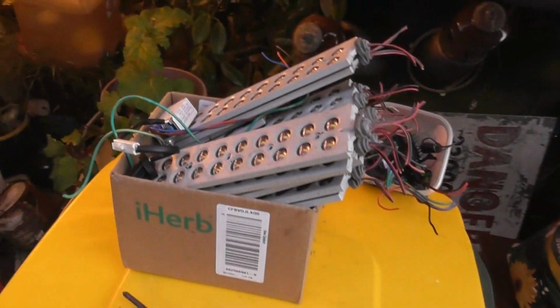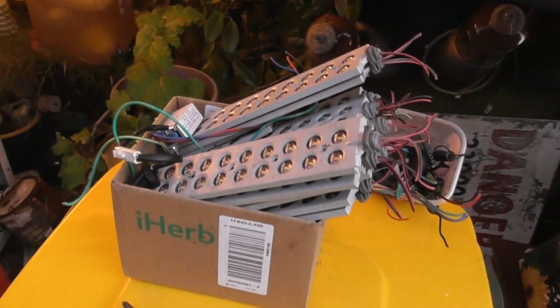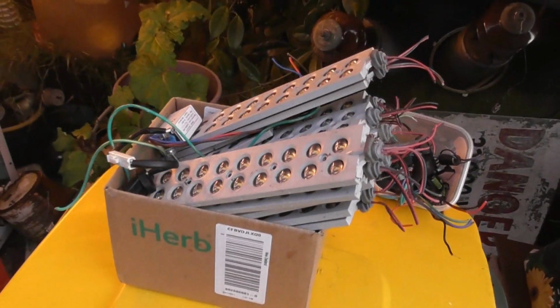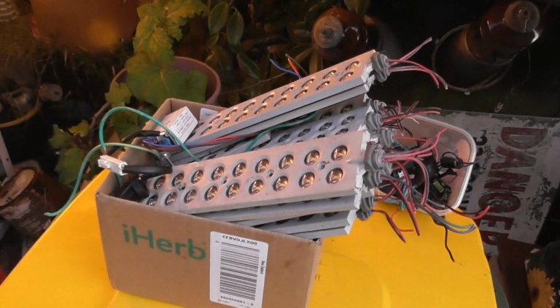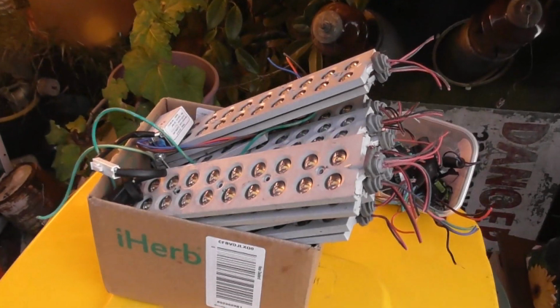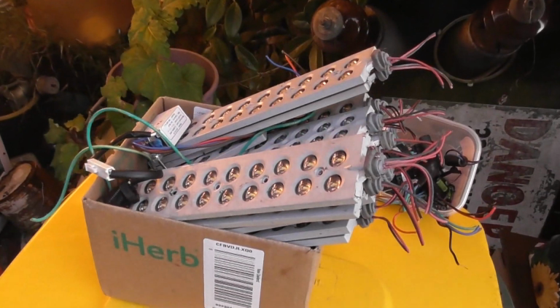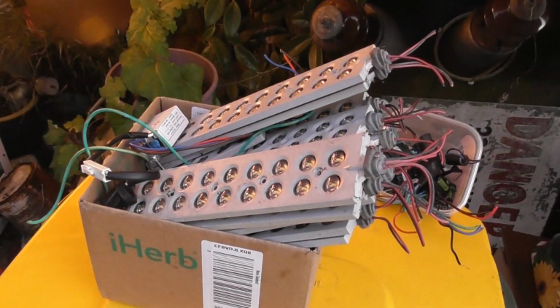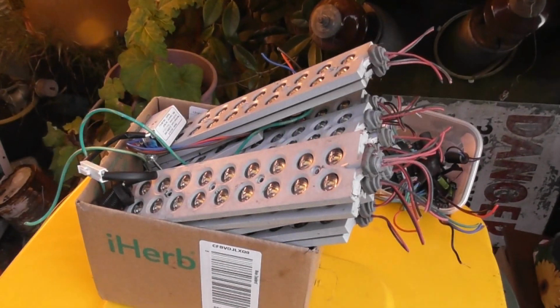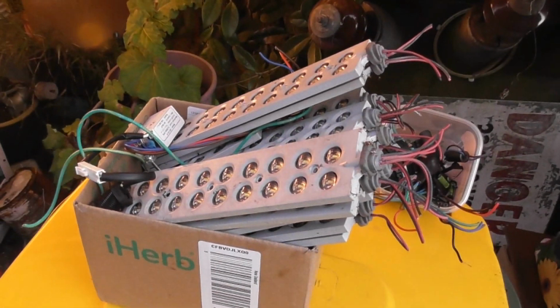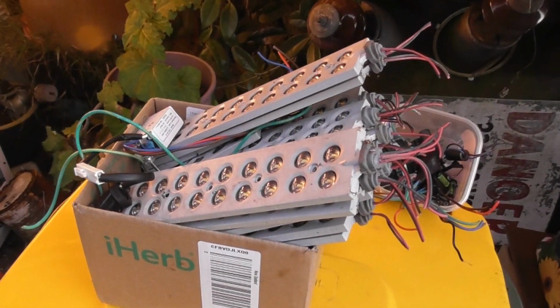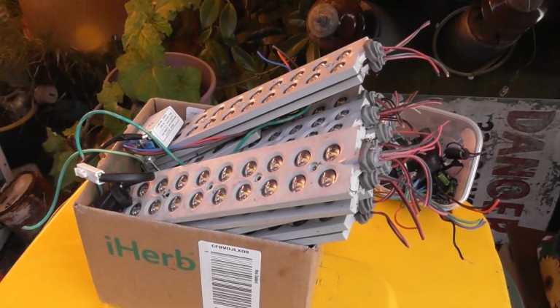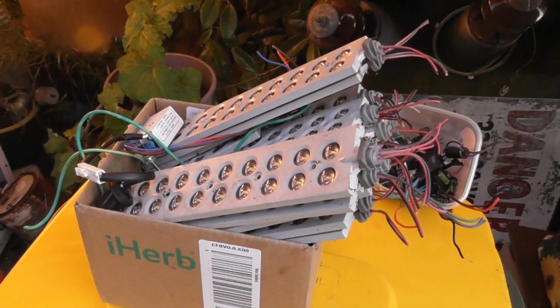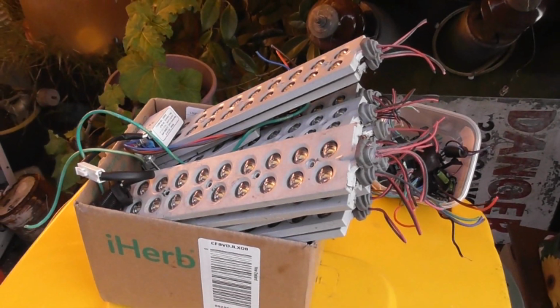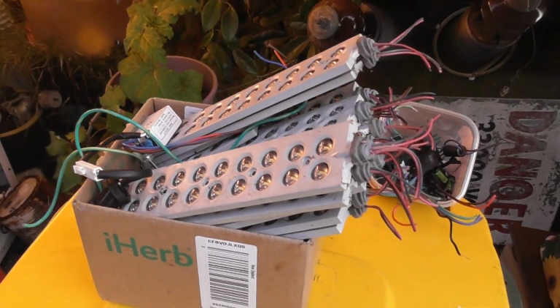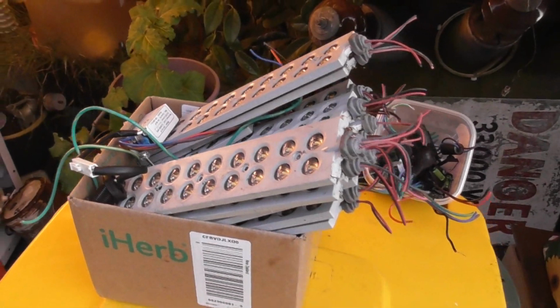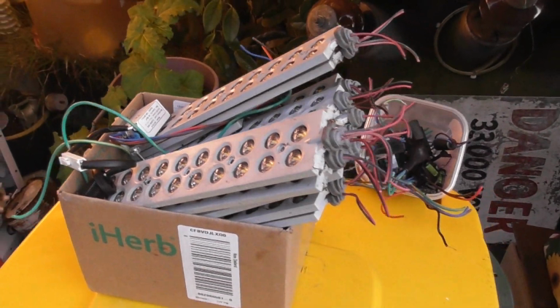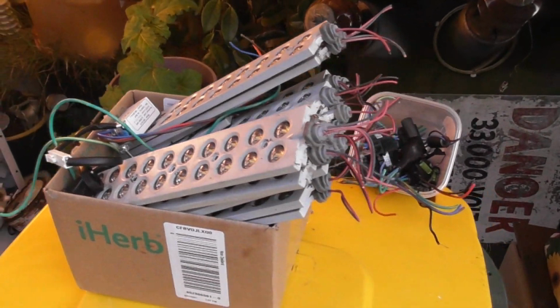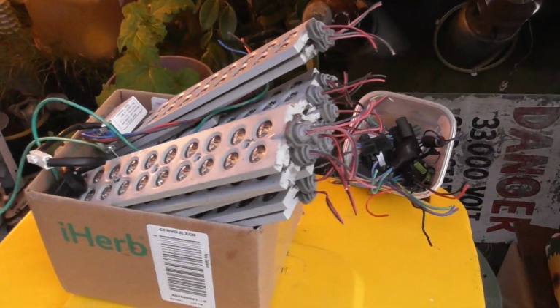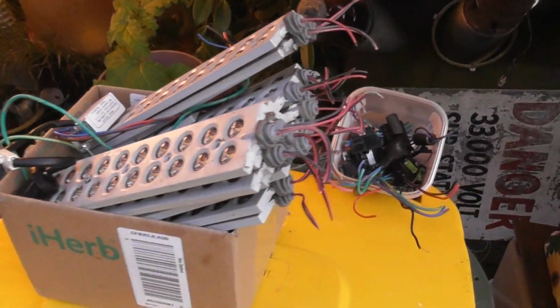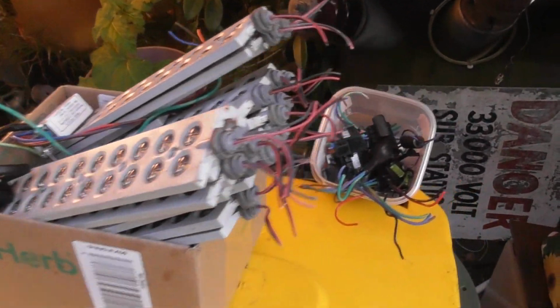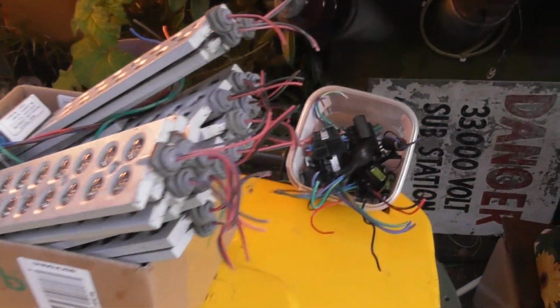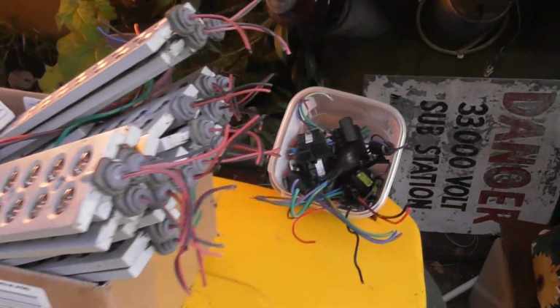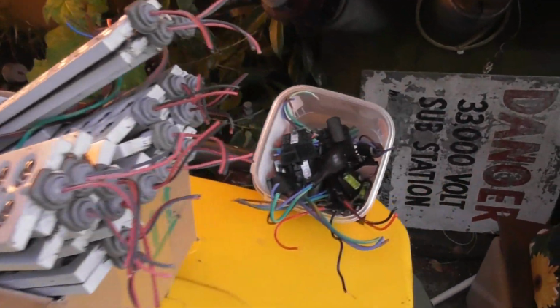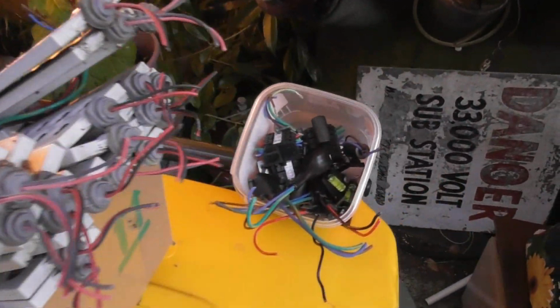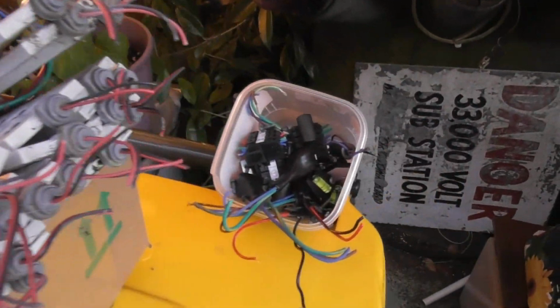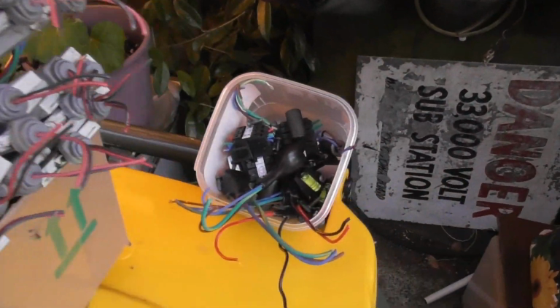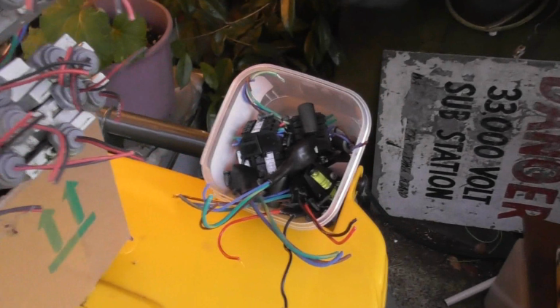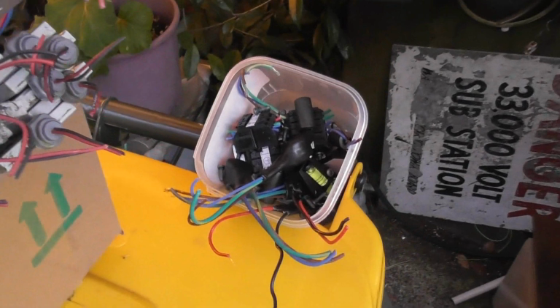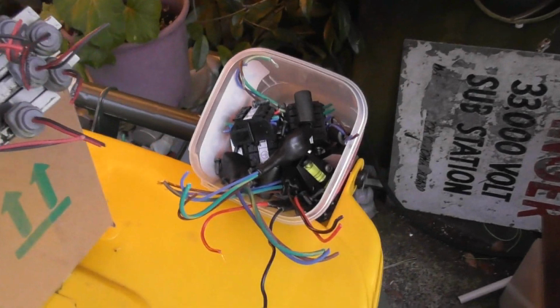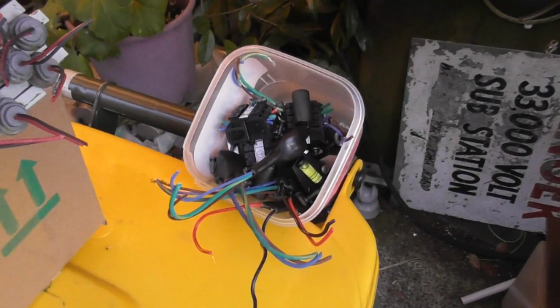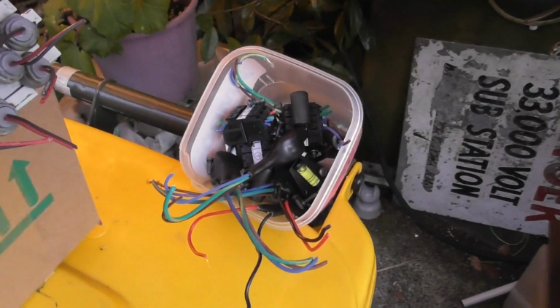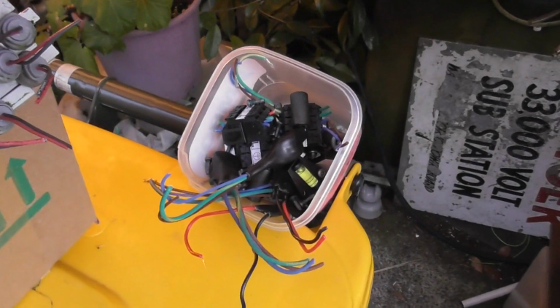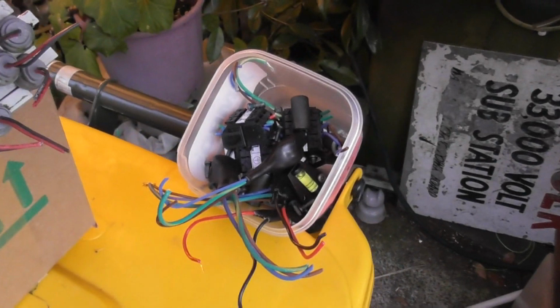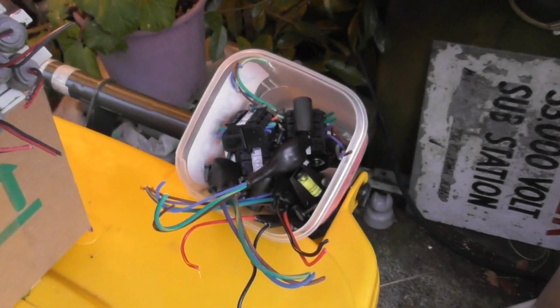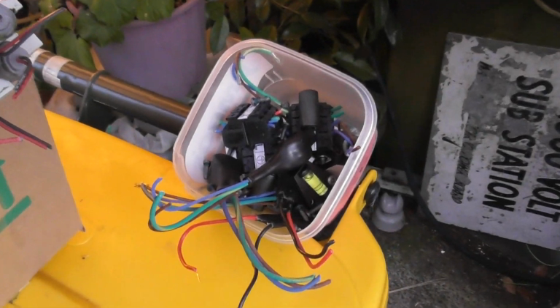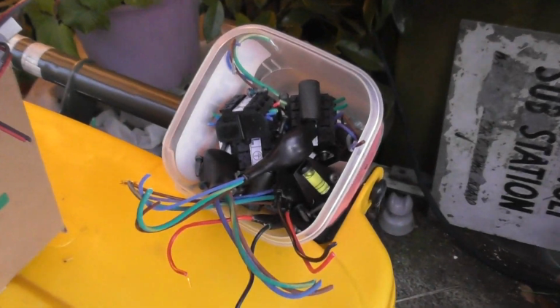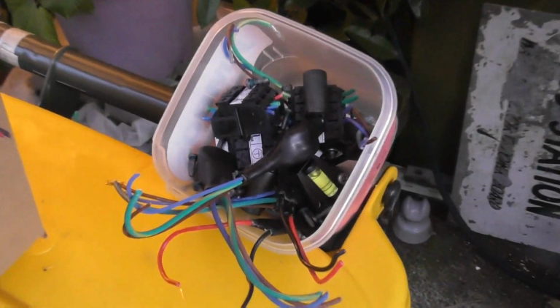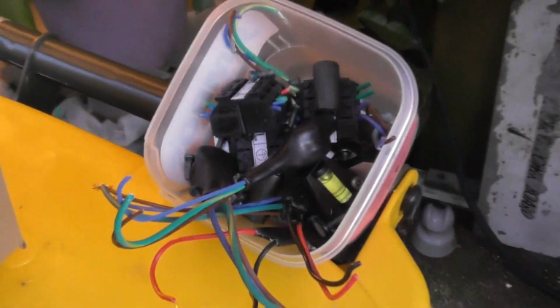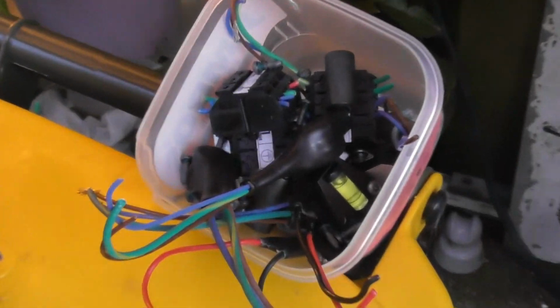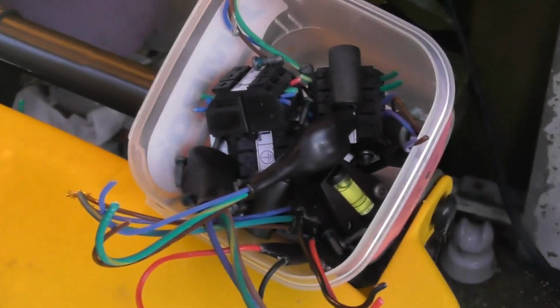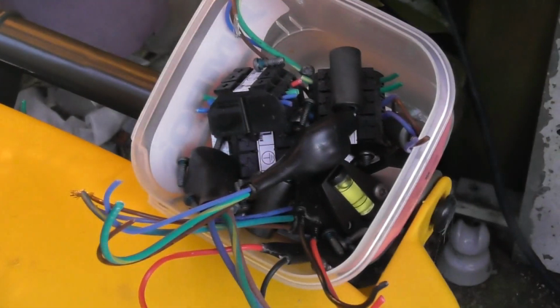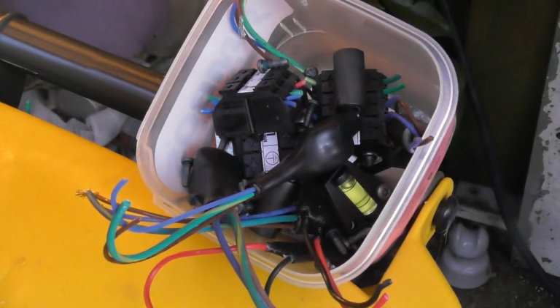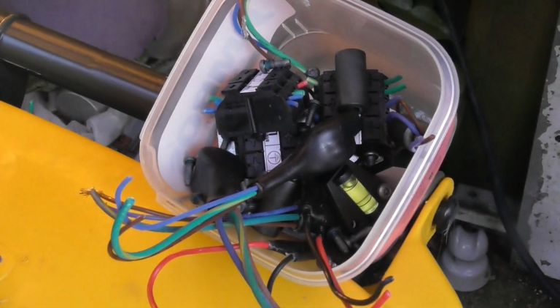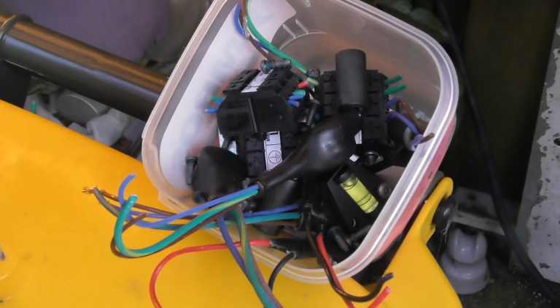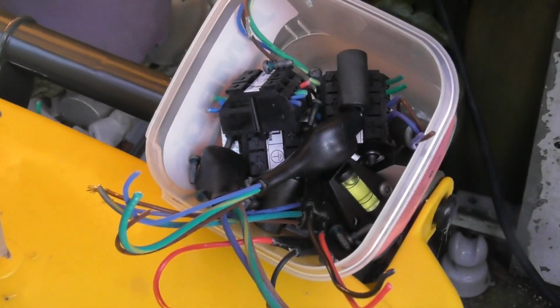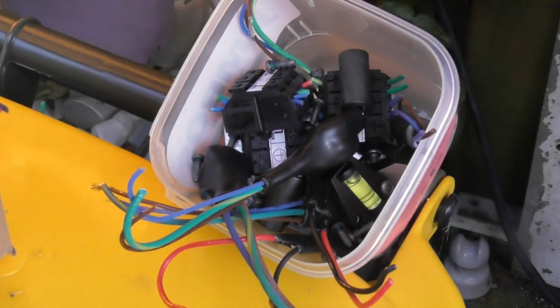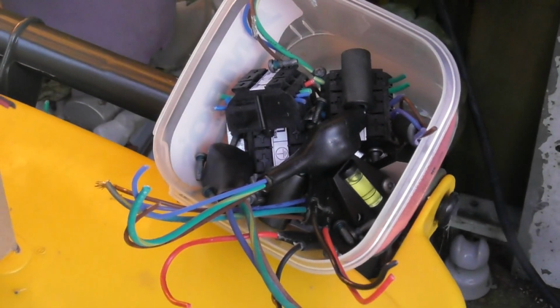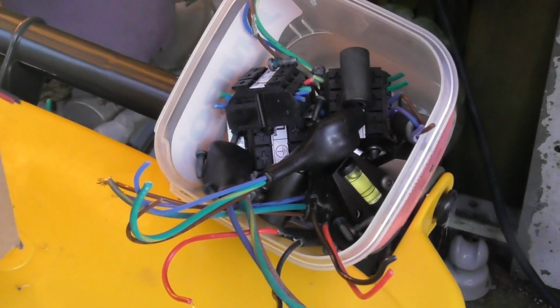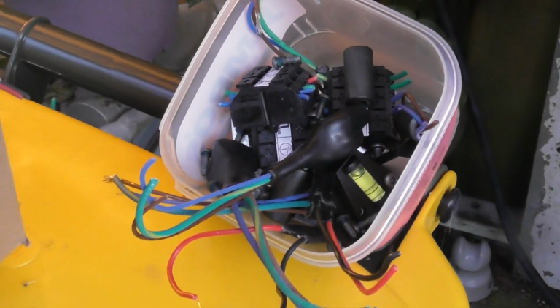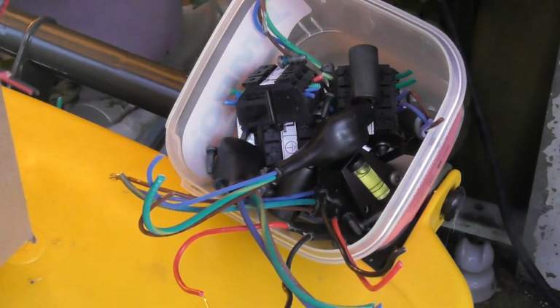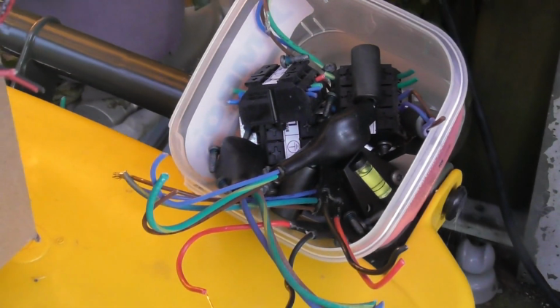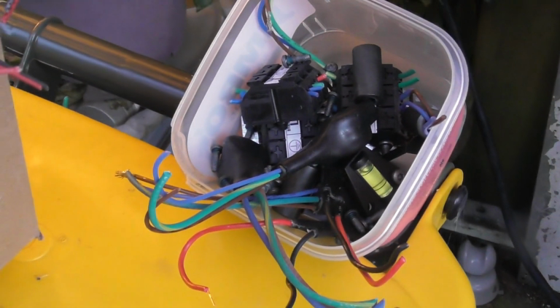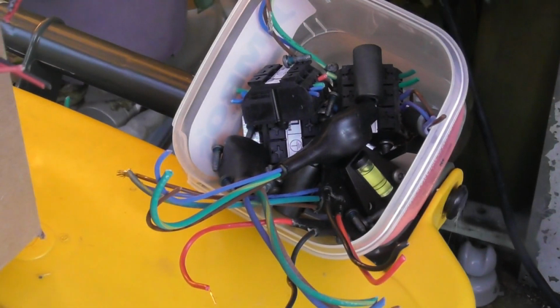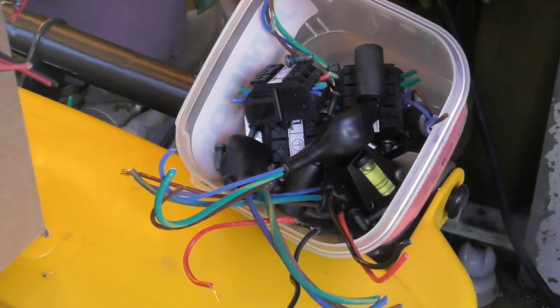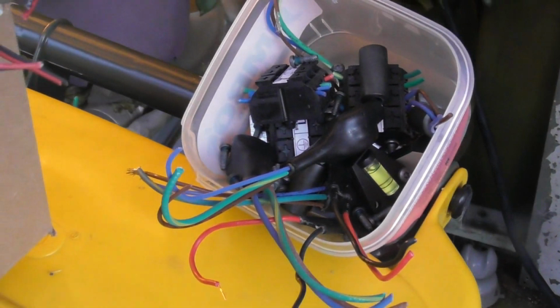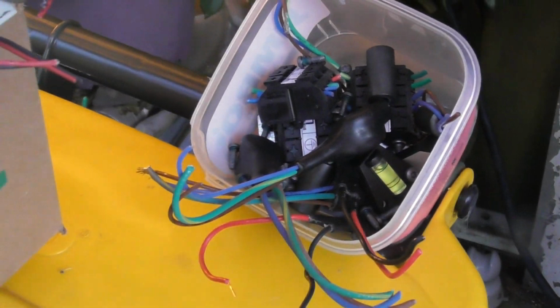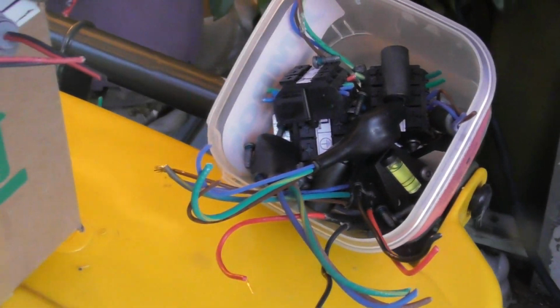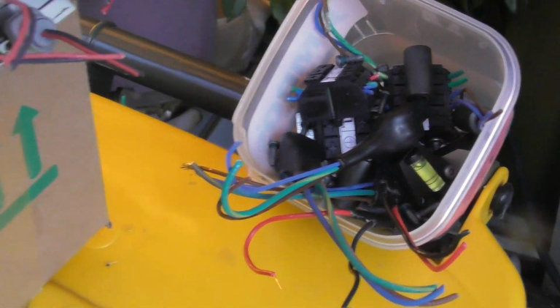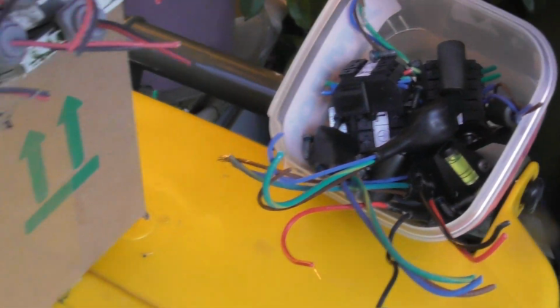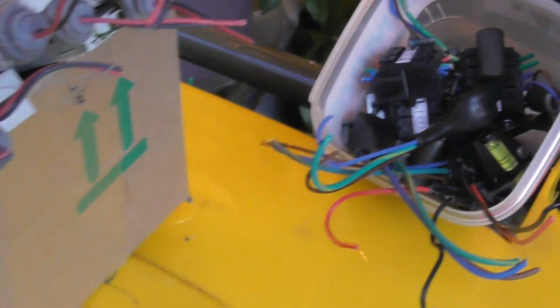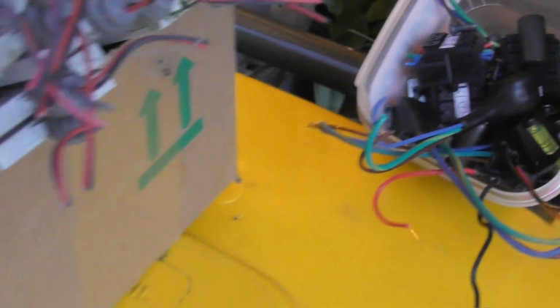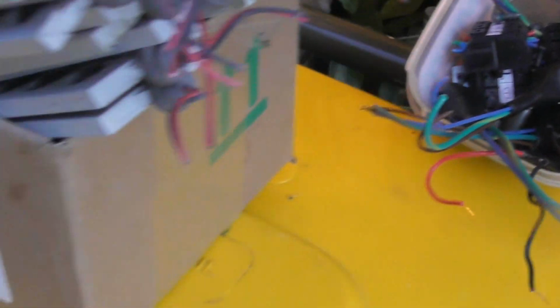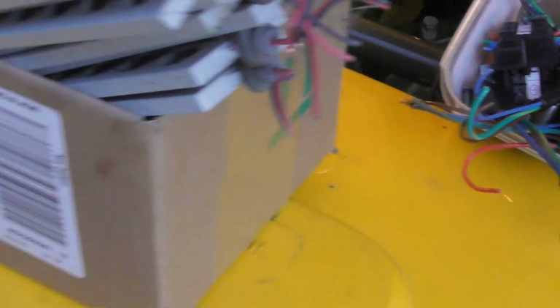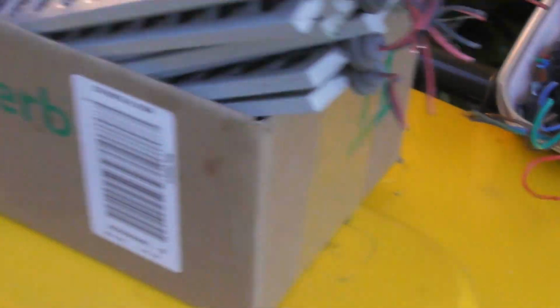Heaps of good LED segments. A lot of bits and pieces - connectors and level indicators.